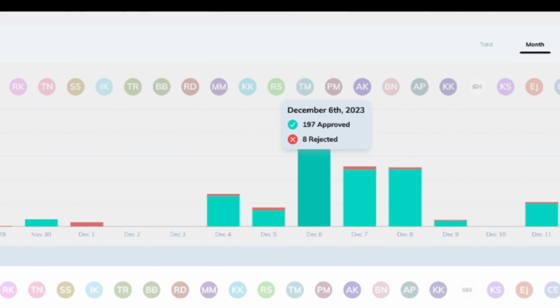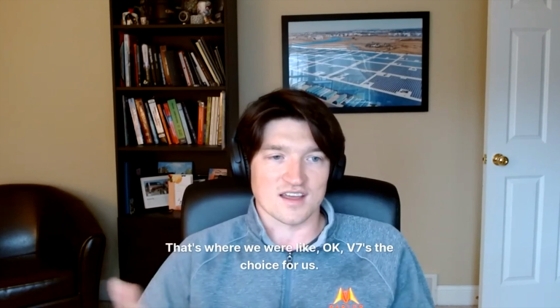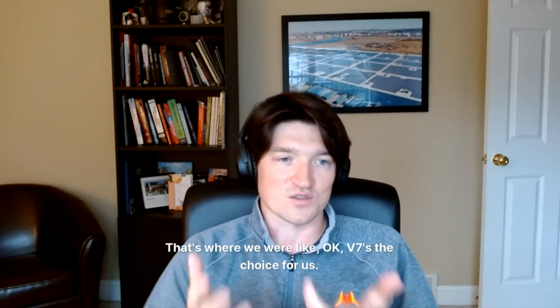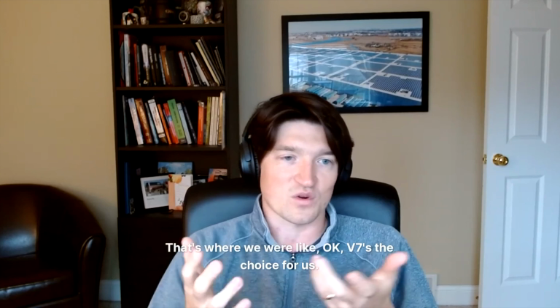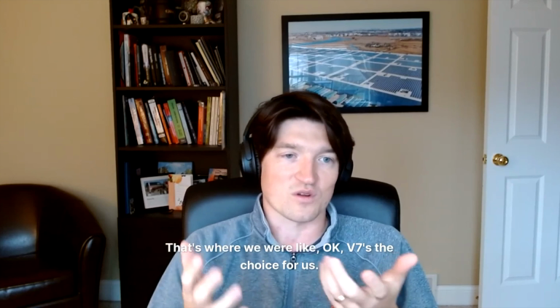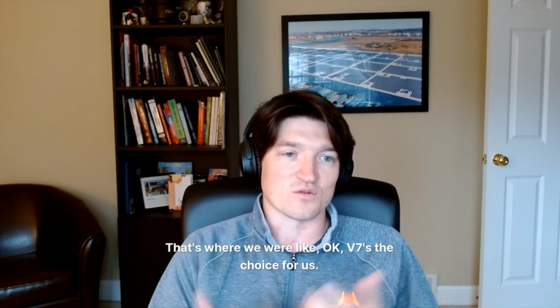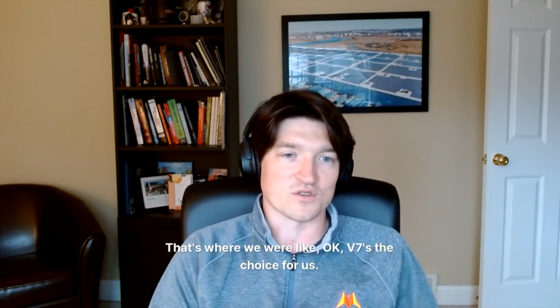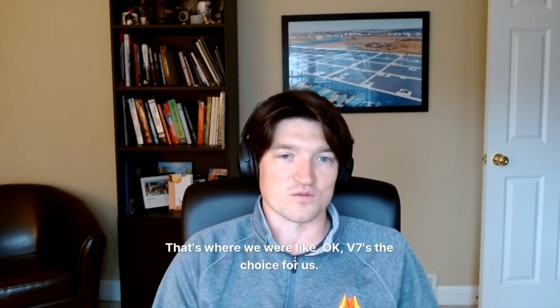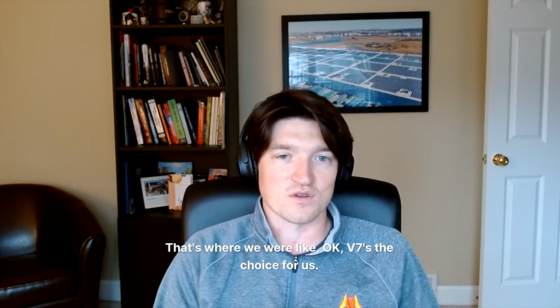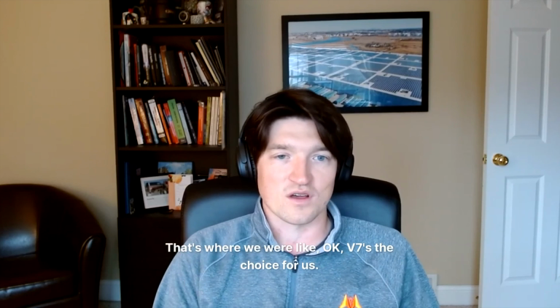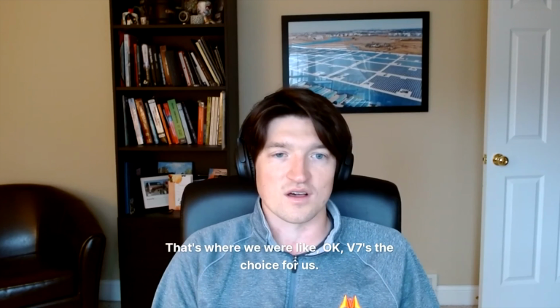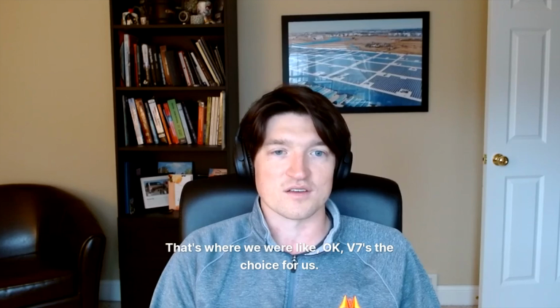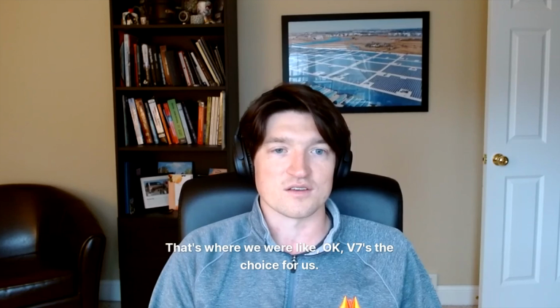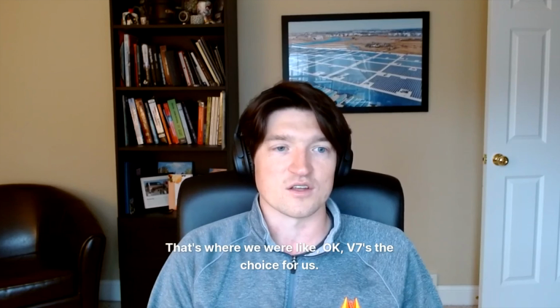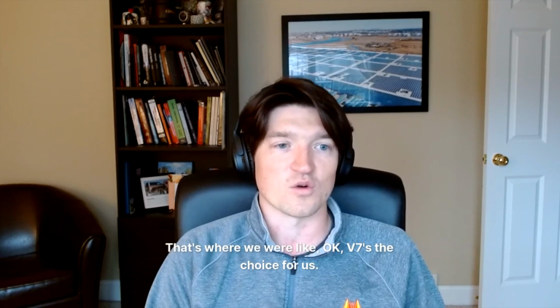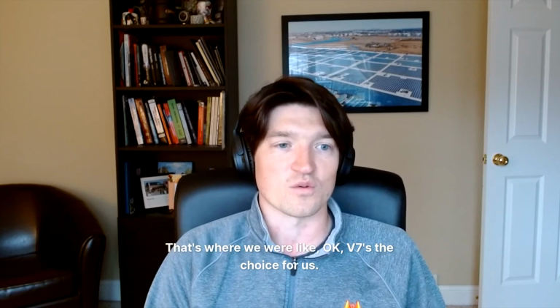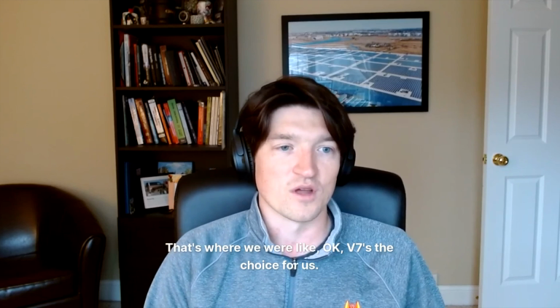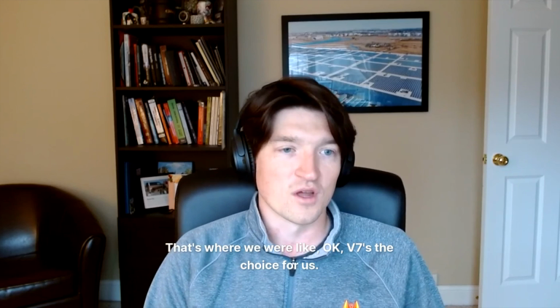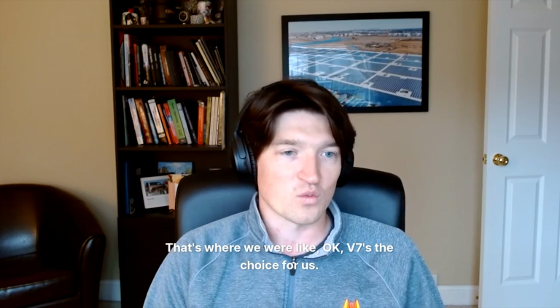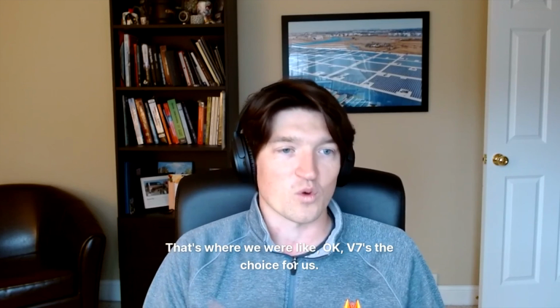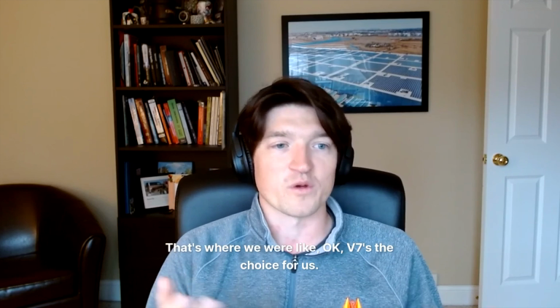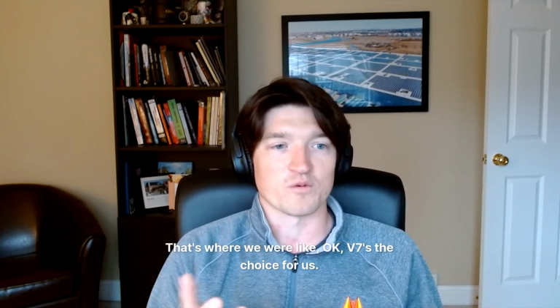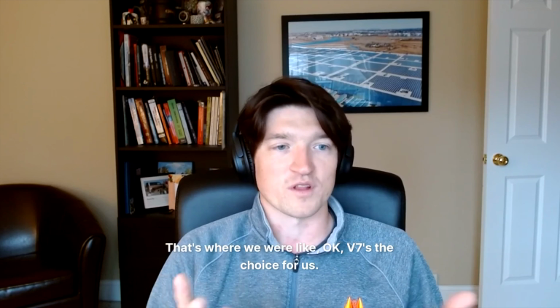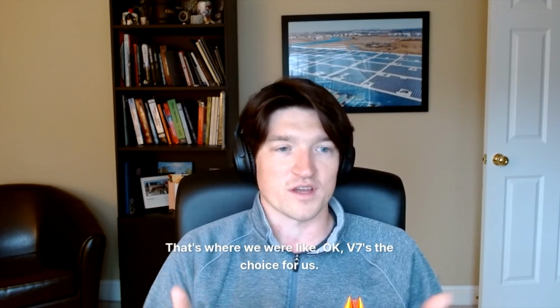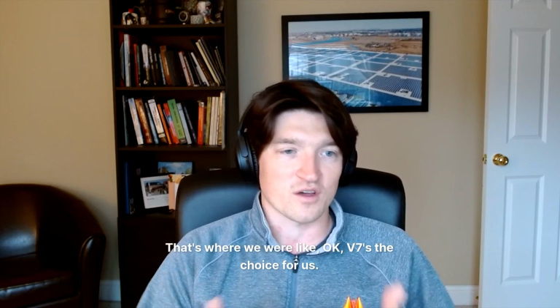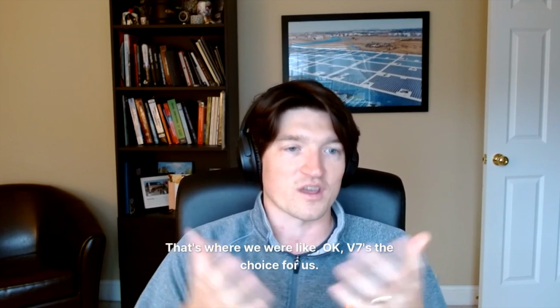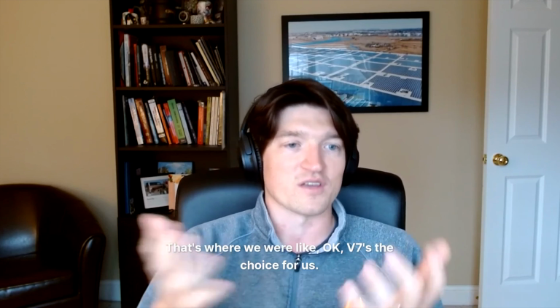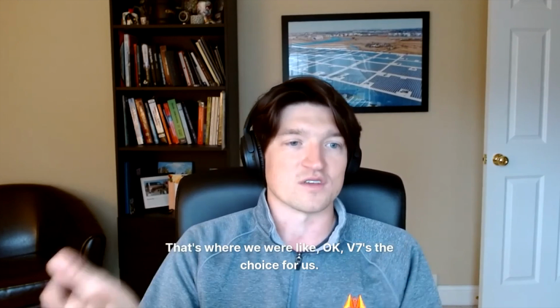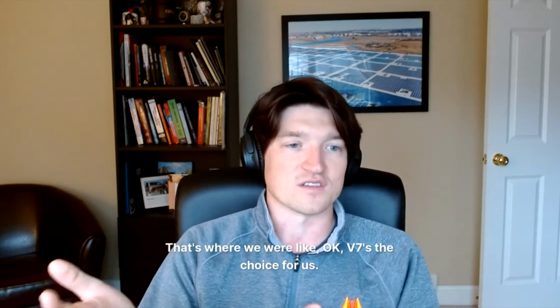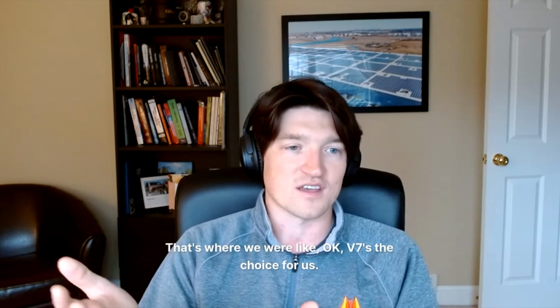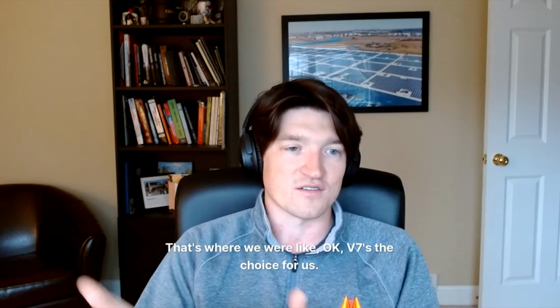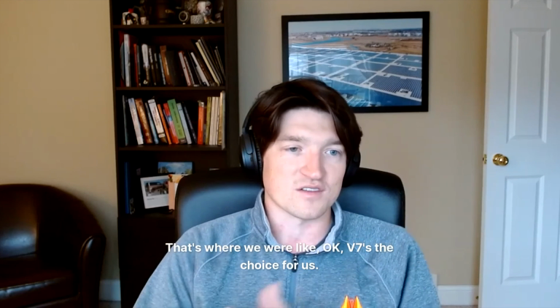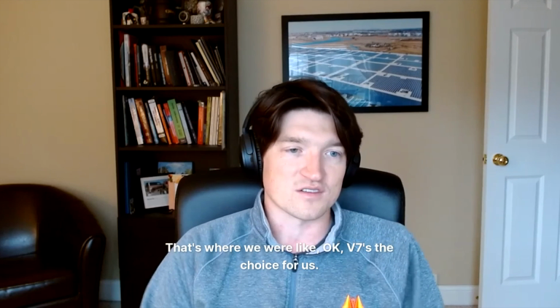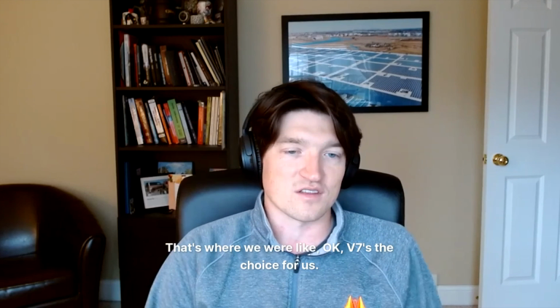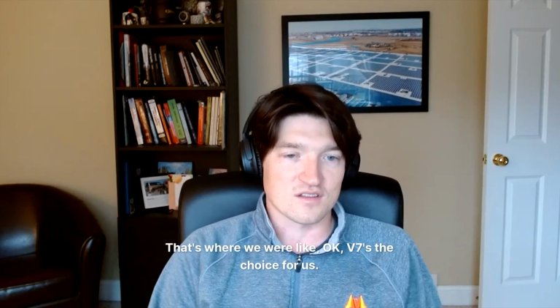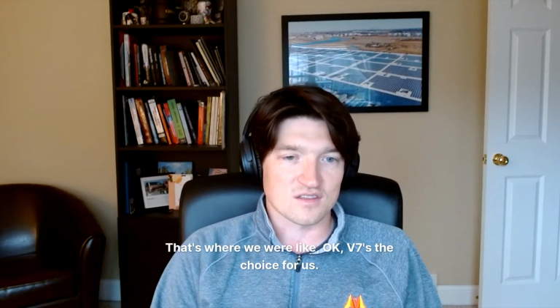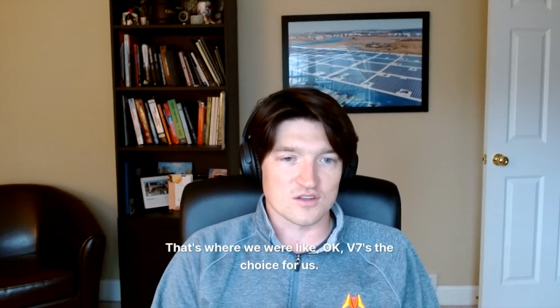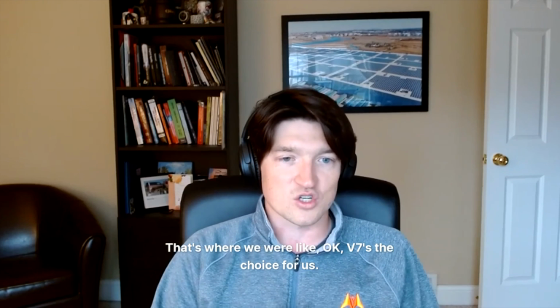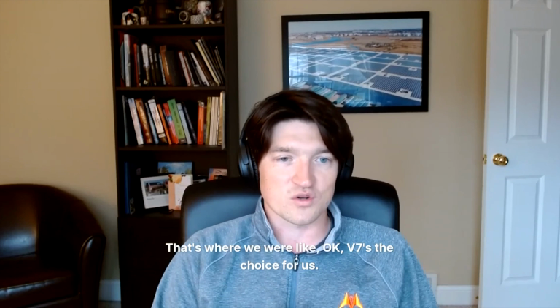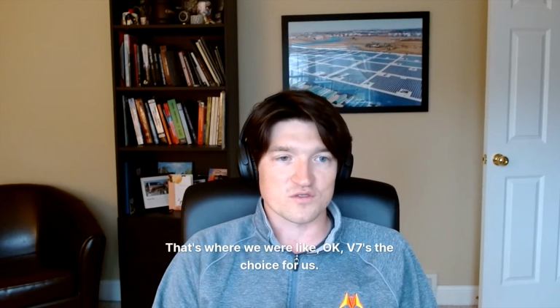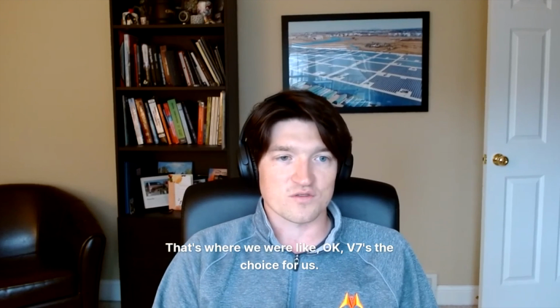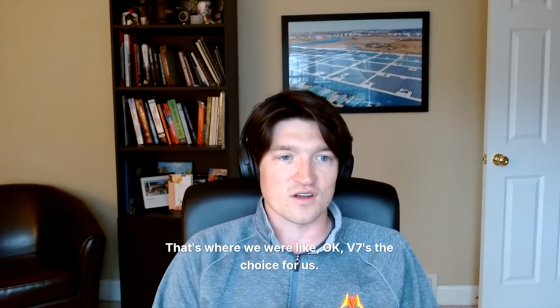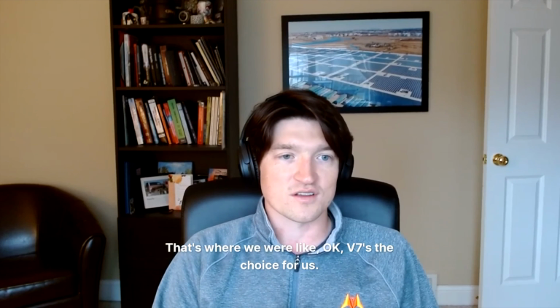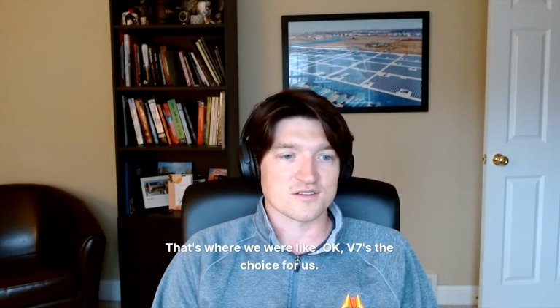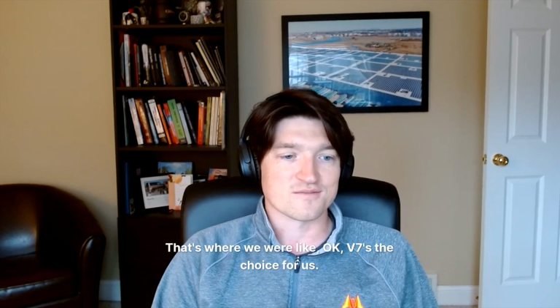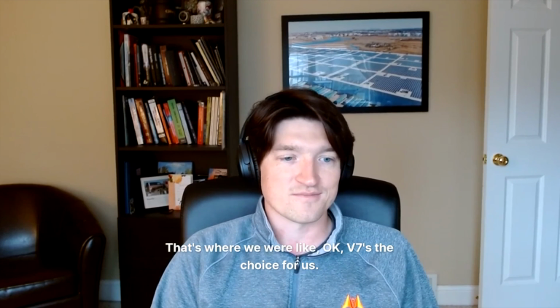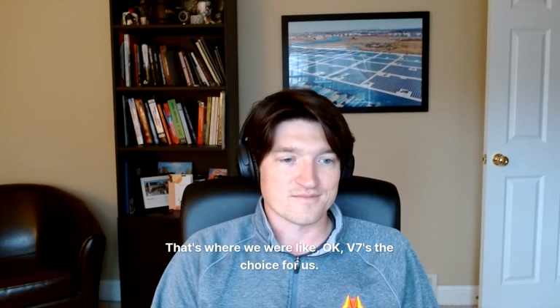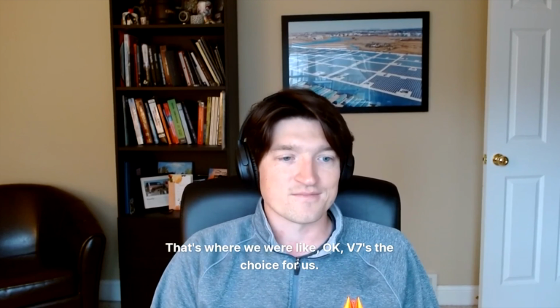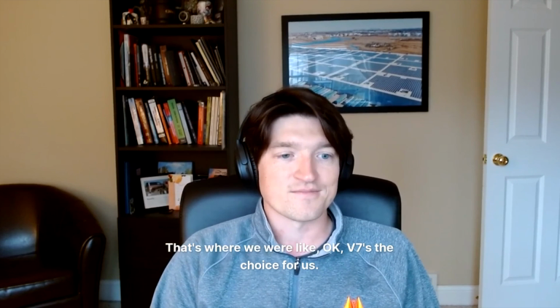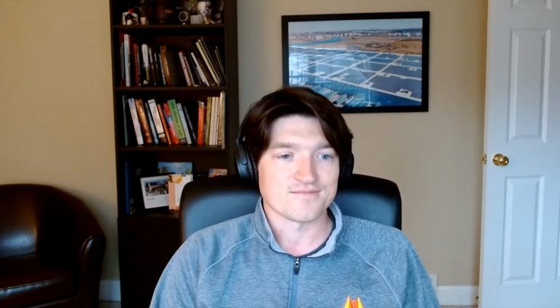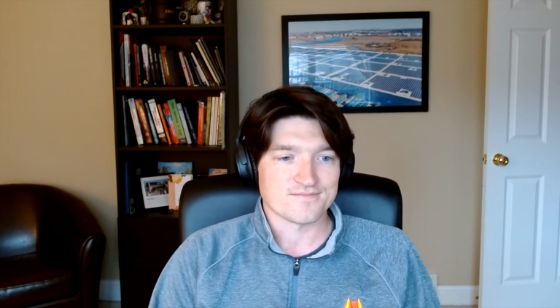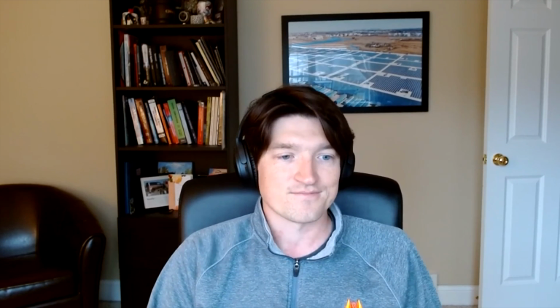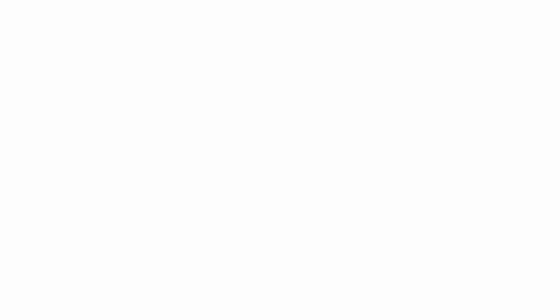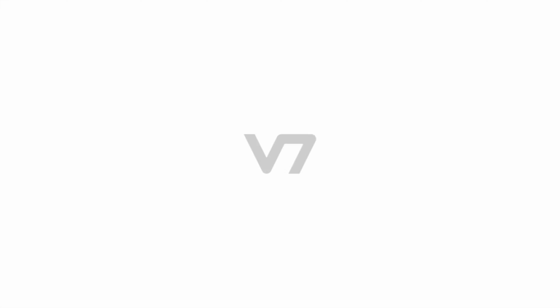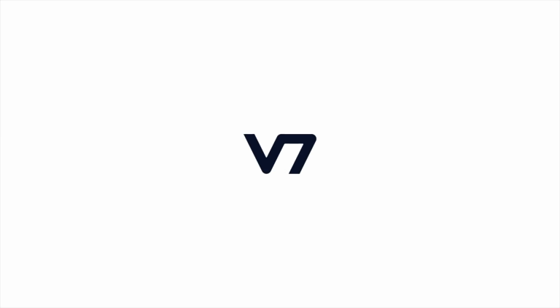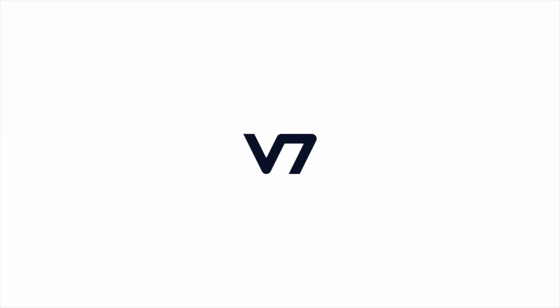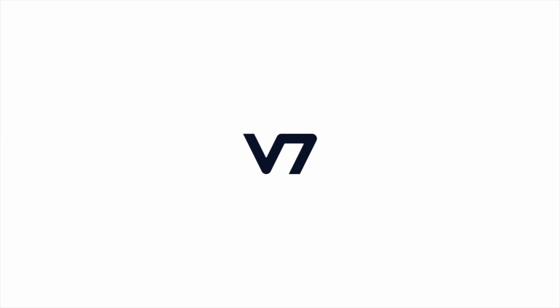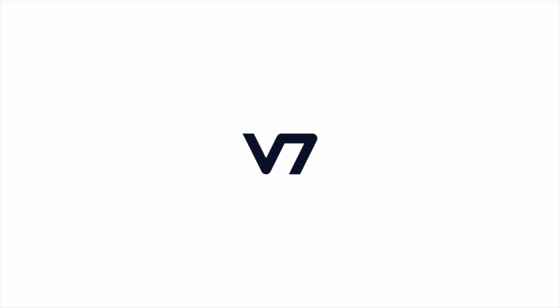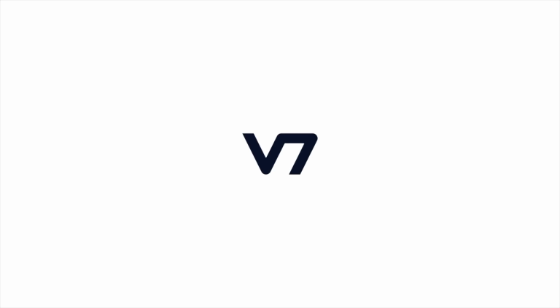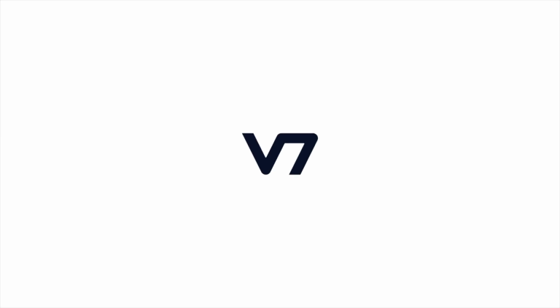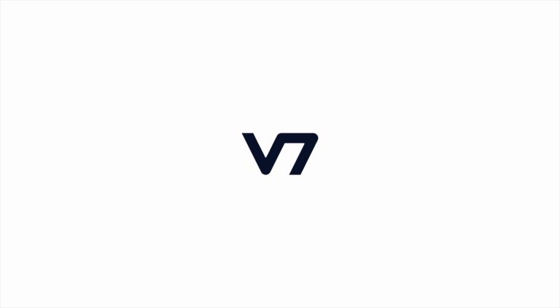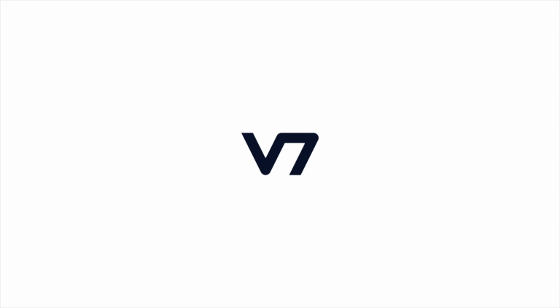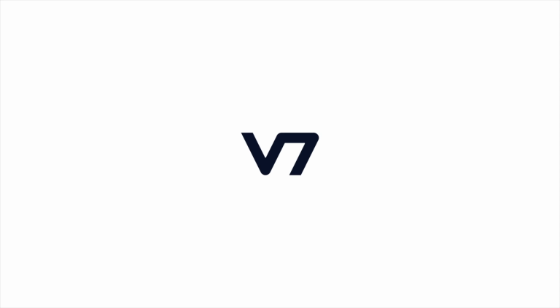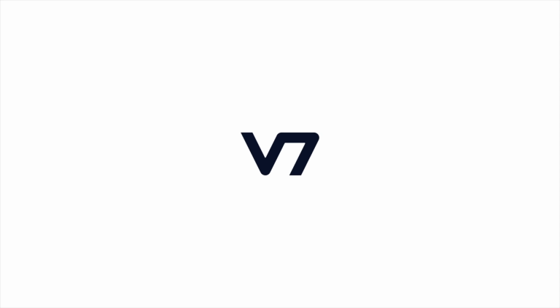All these things are right there on the platform. That's where we were like, okay, v7 is the choice for us.